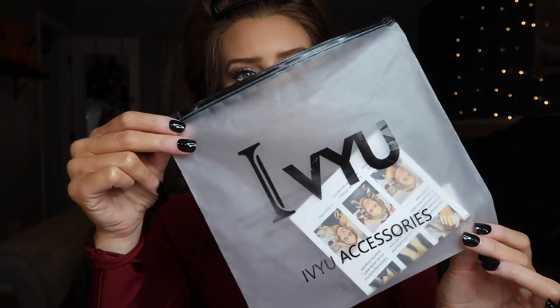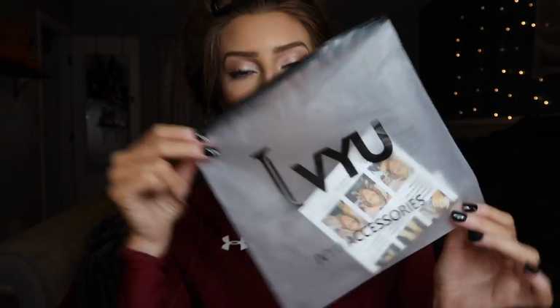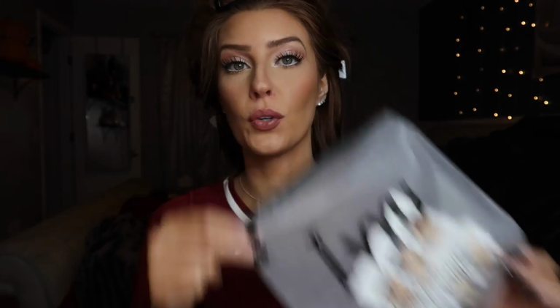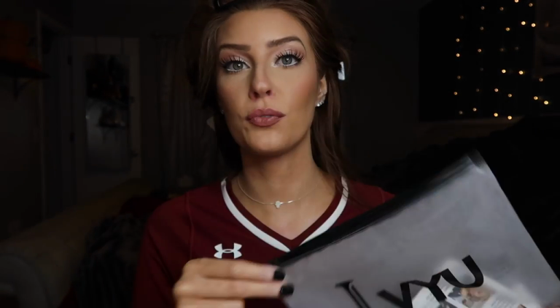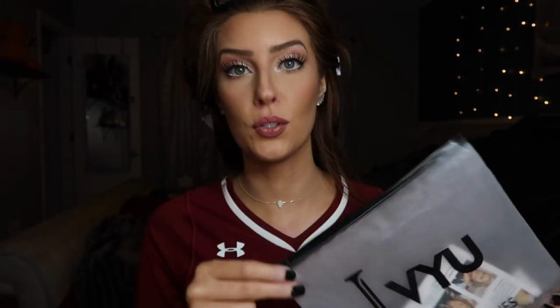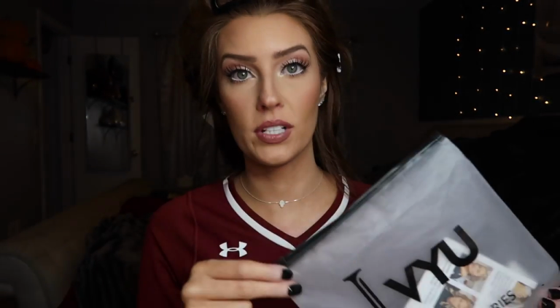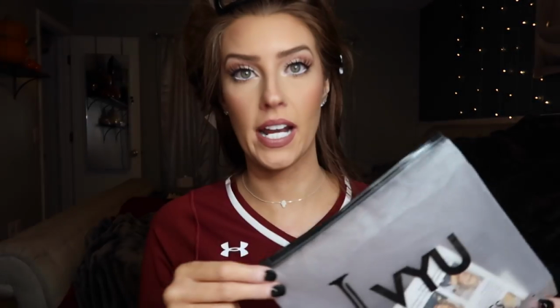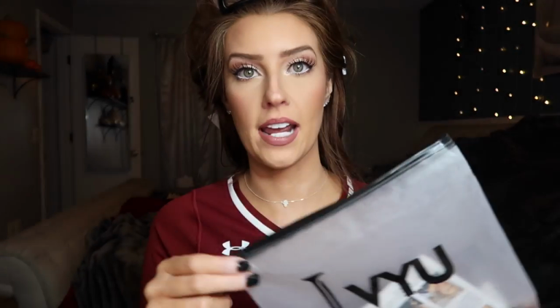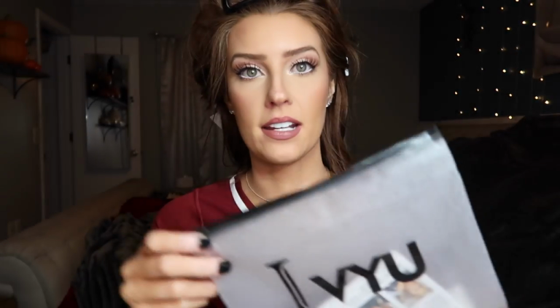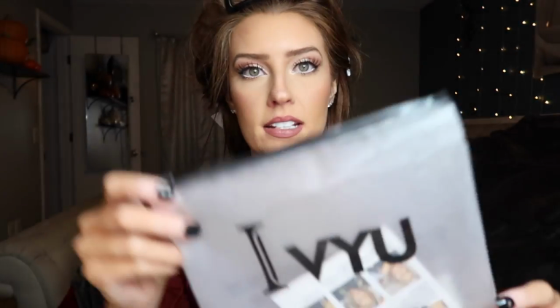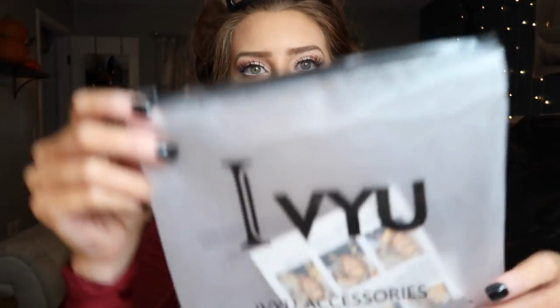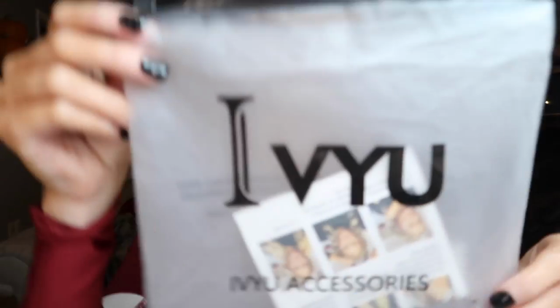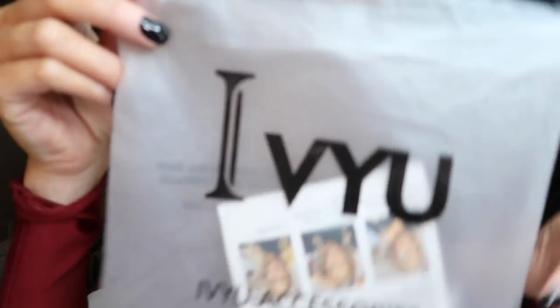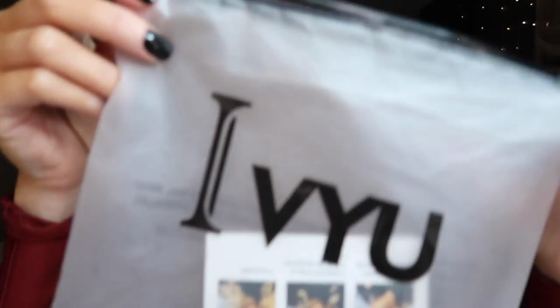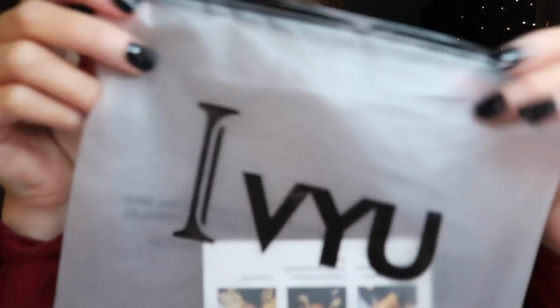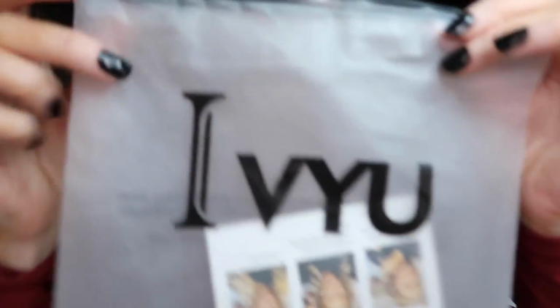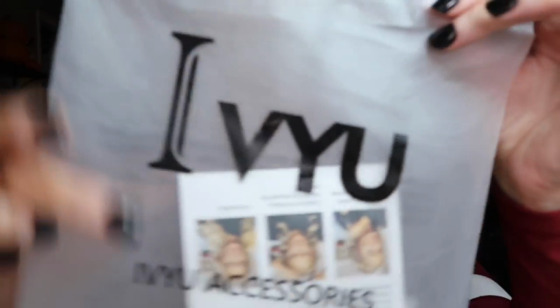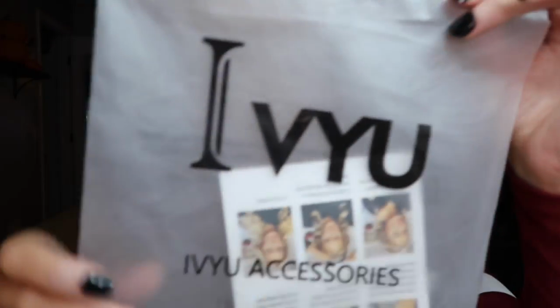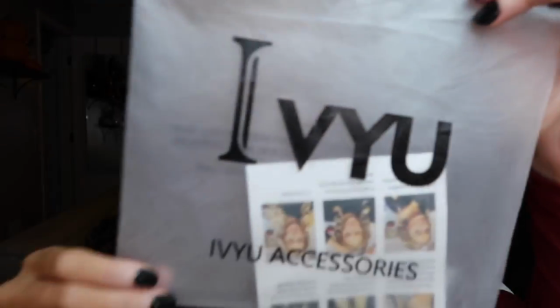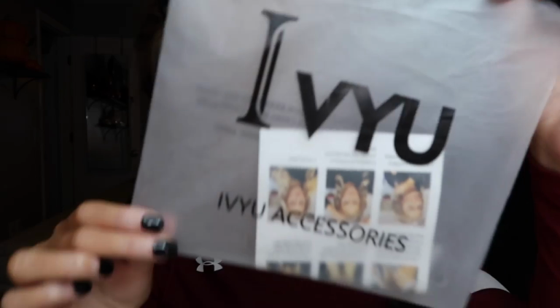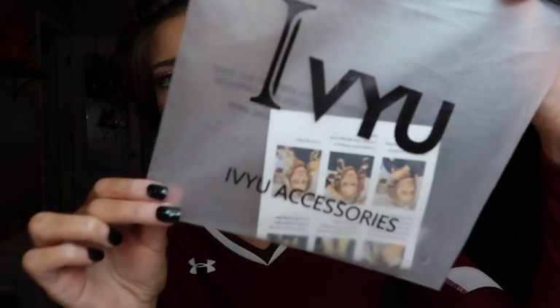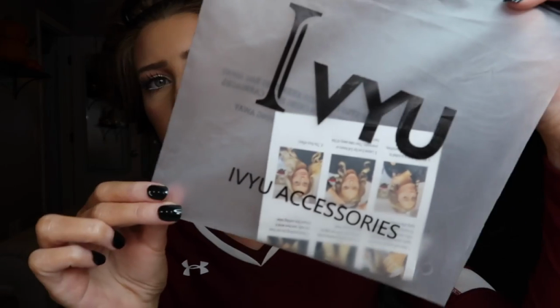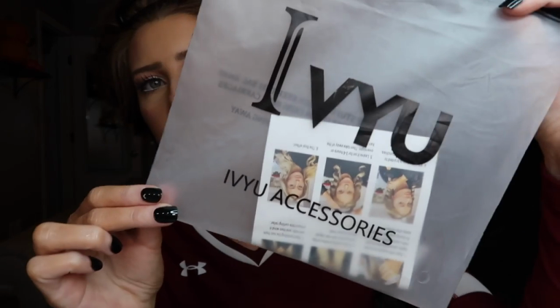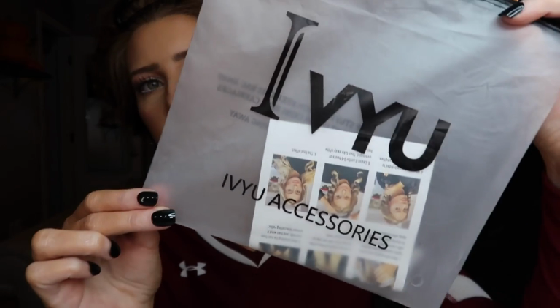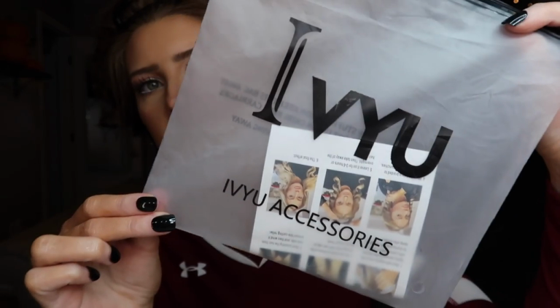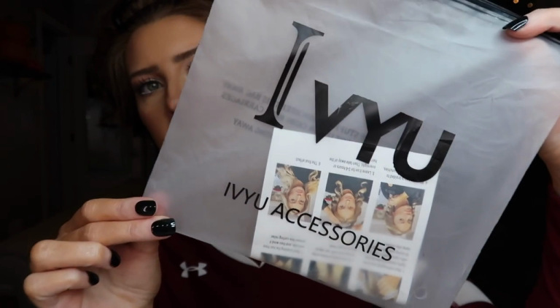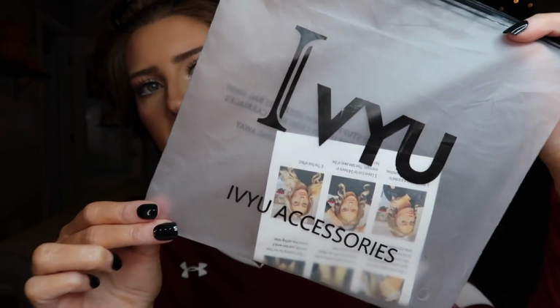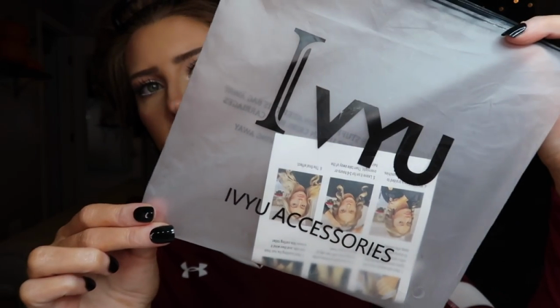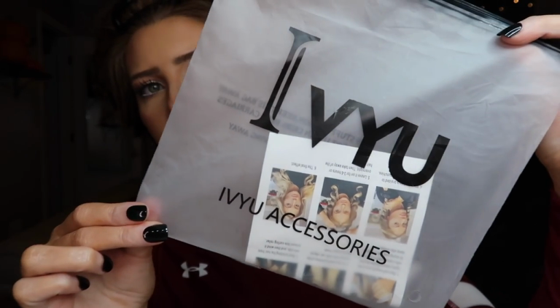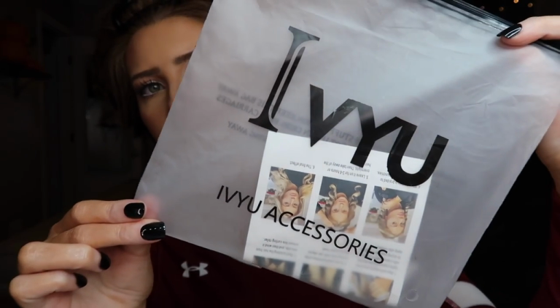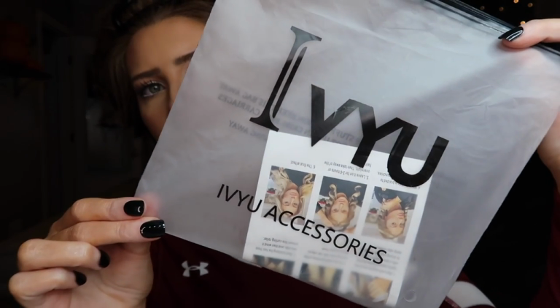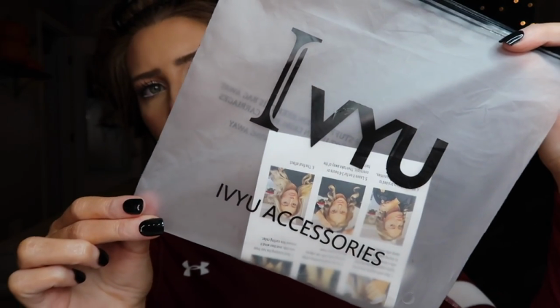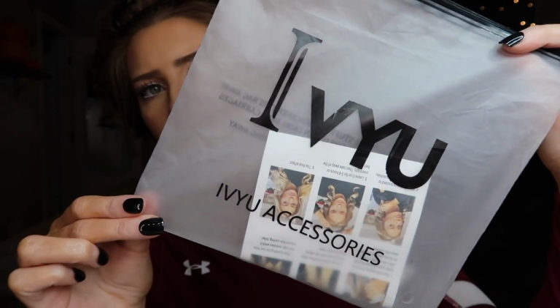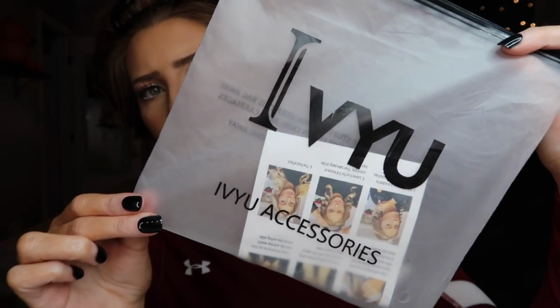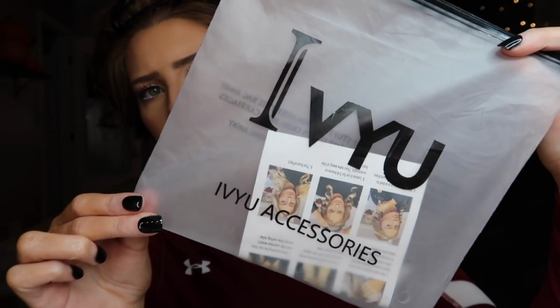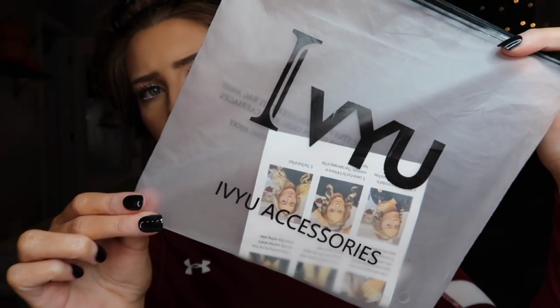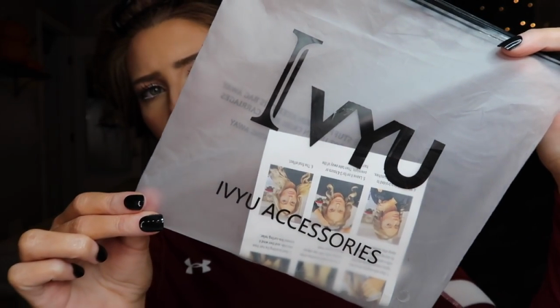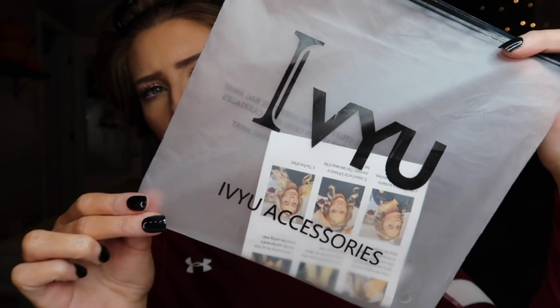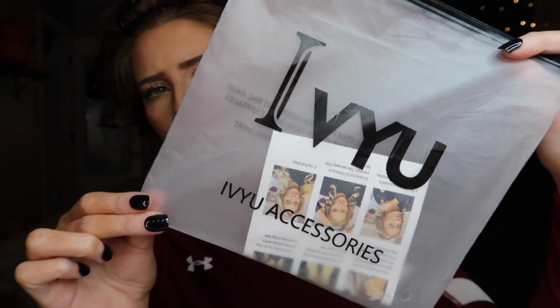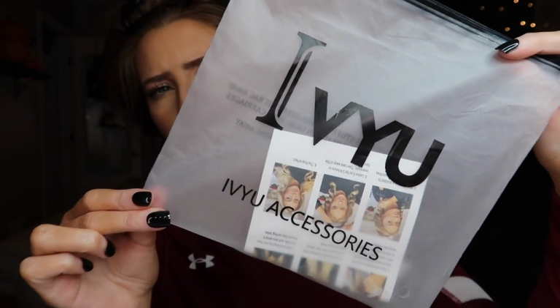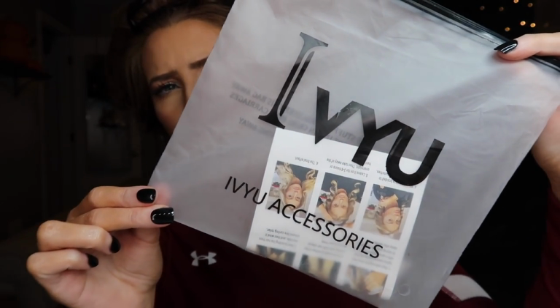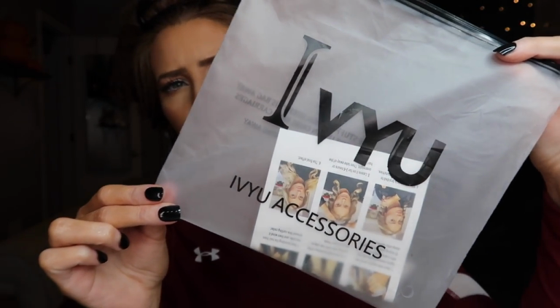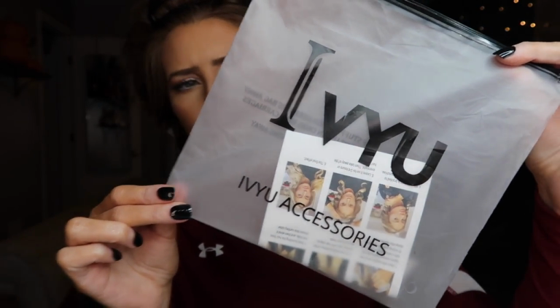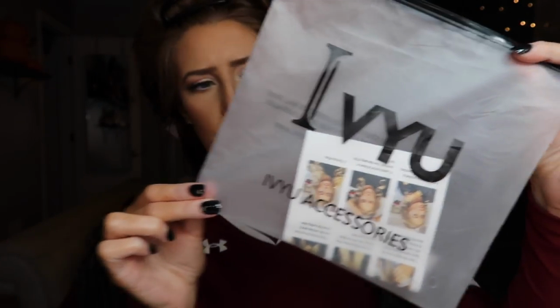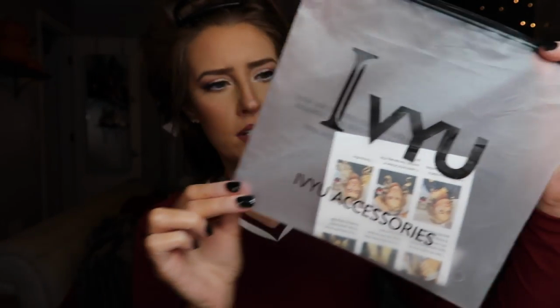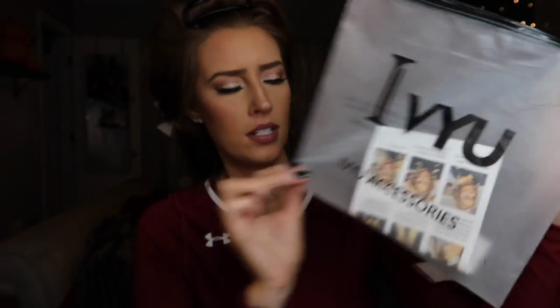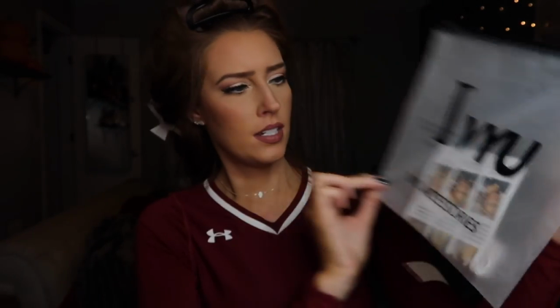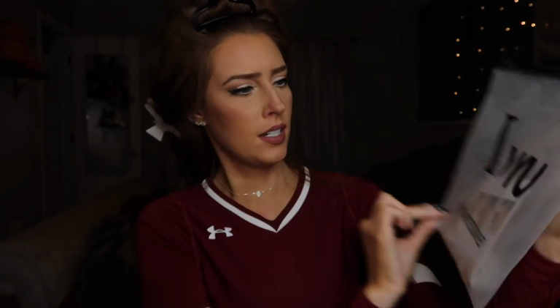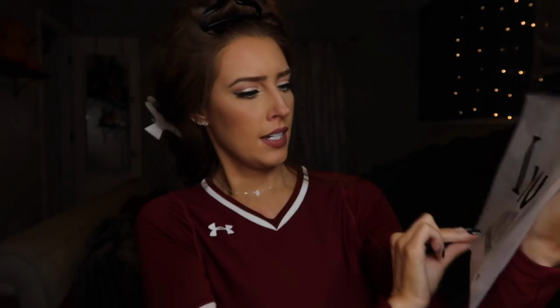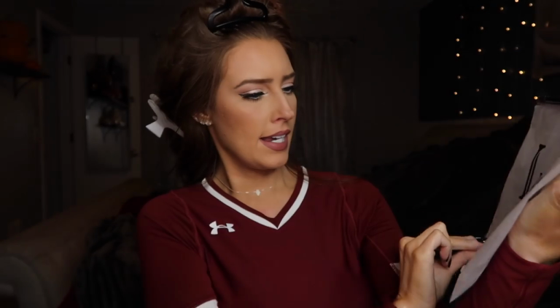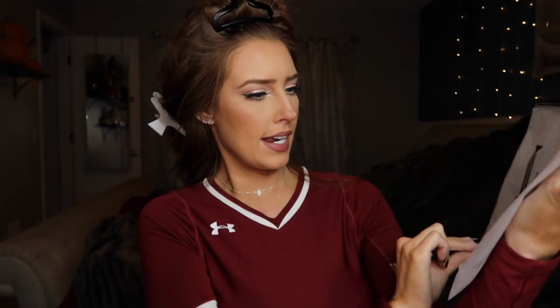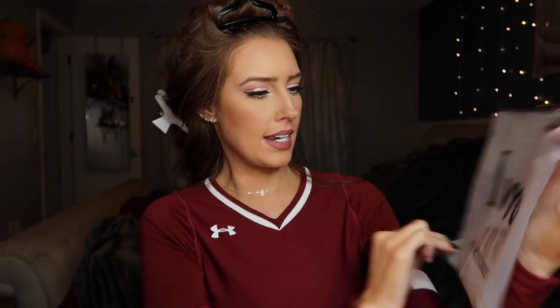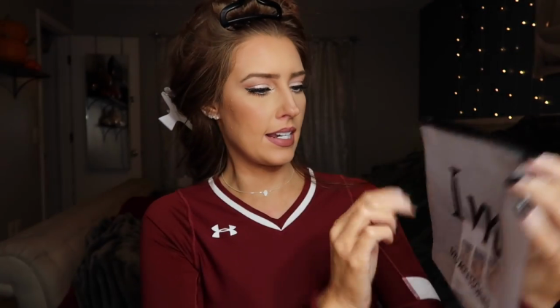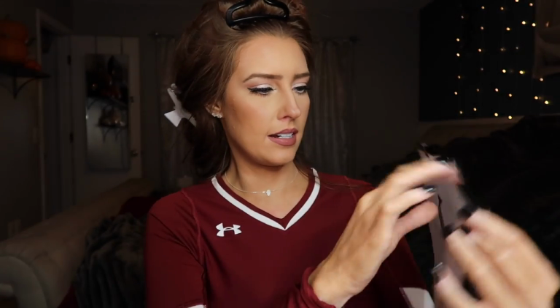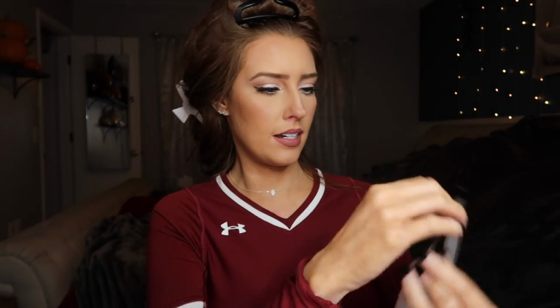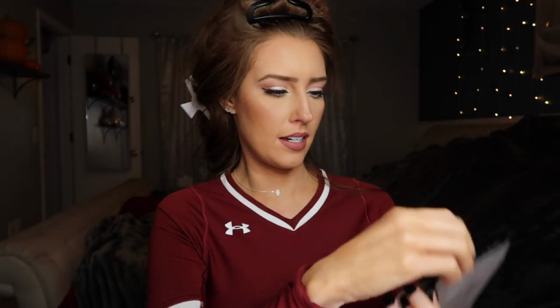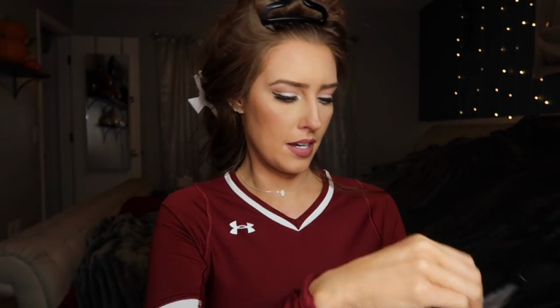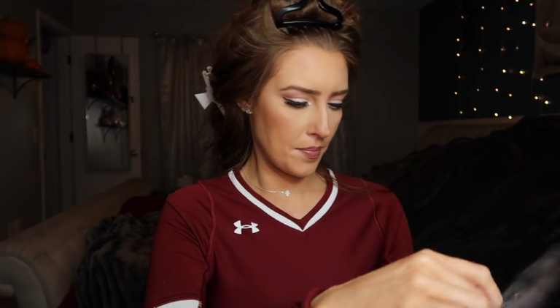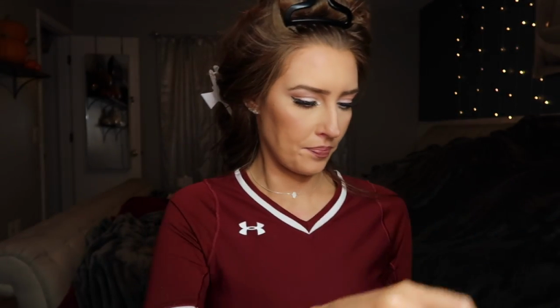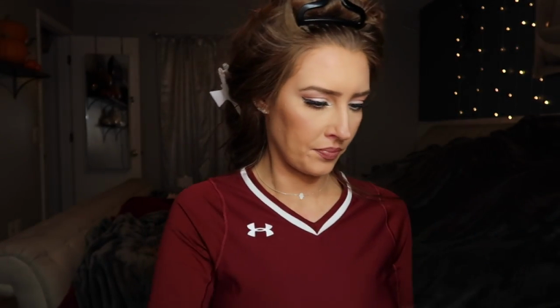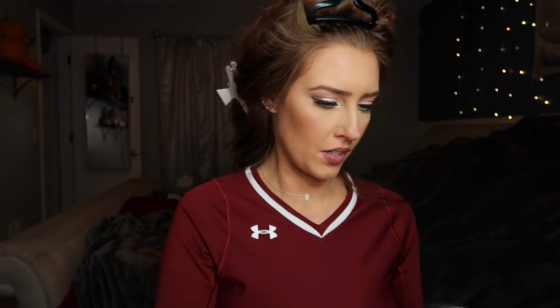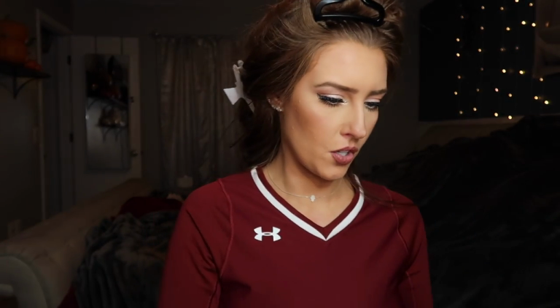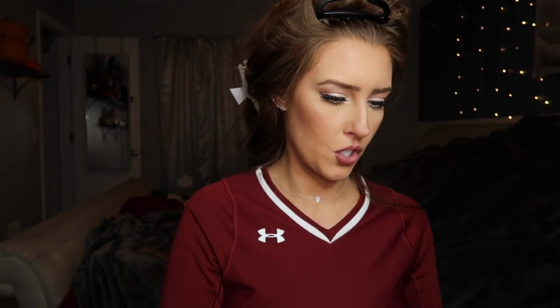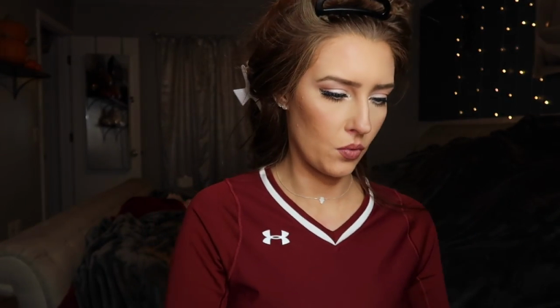This is what I wanted to review today. The name of the brand is IVYU and I'll show you what it looks like.